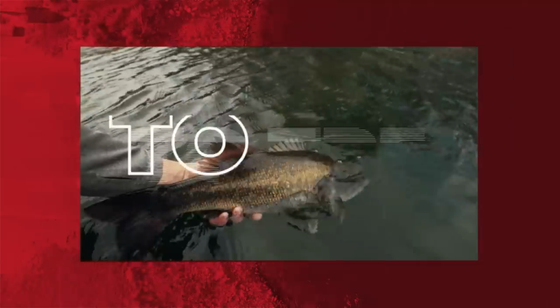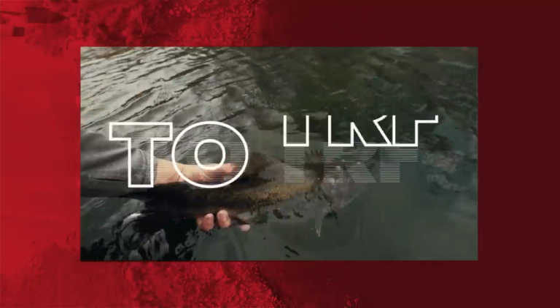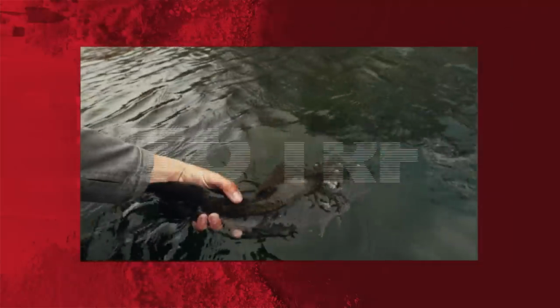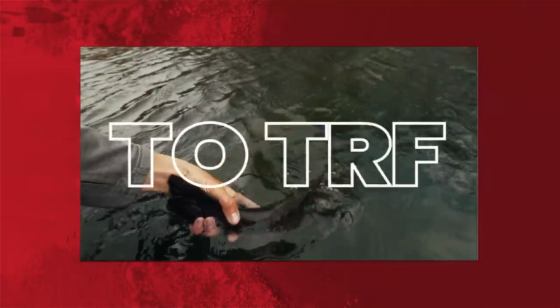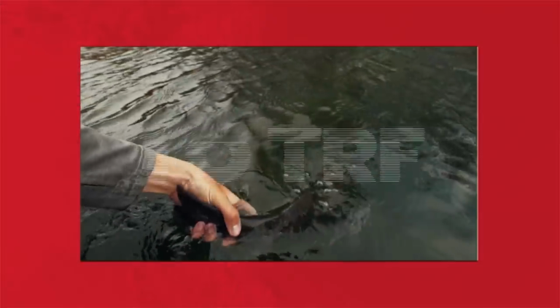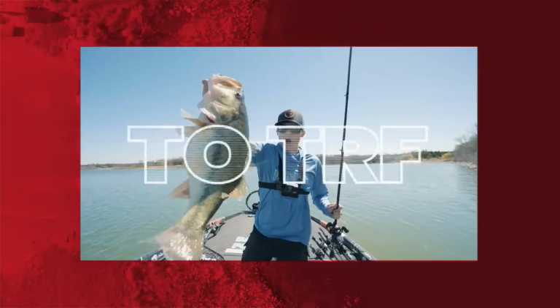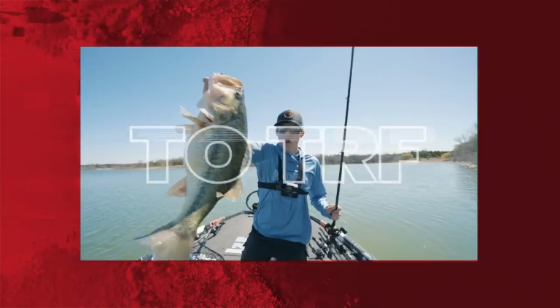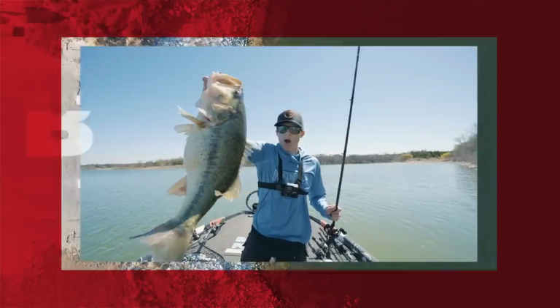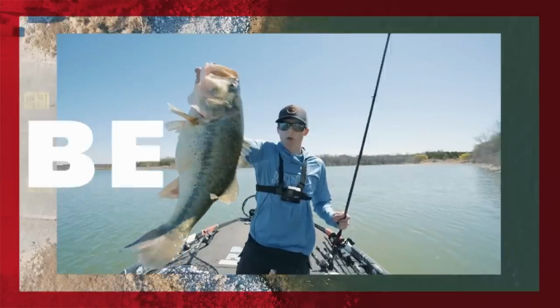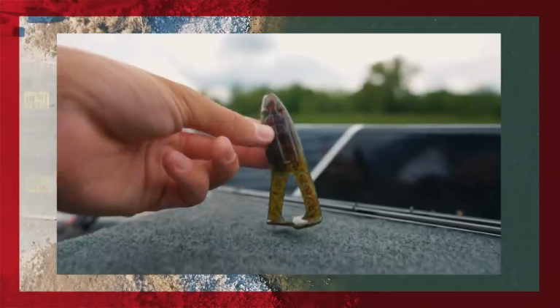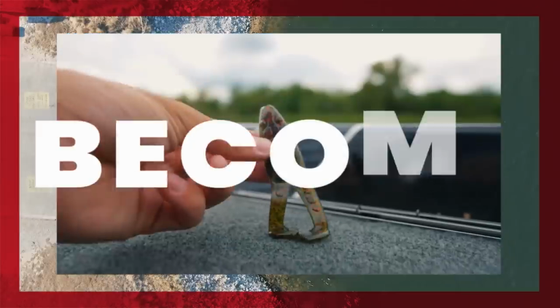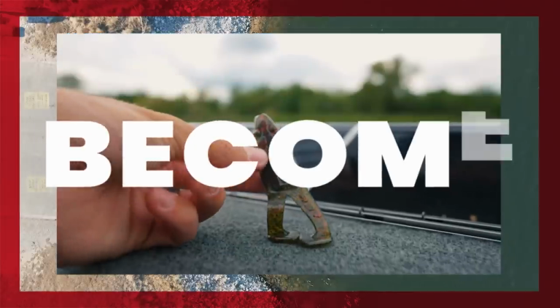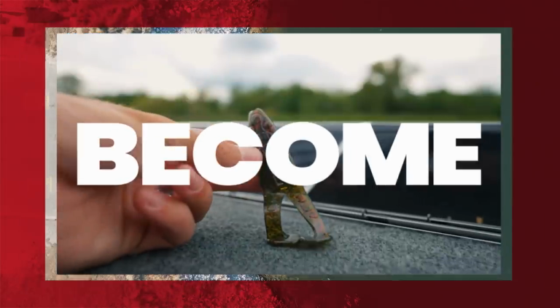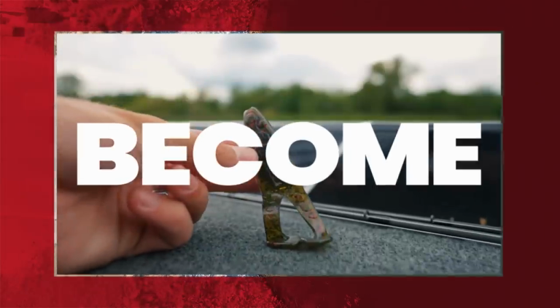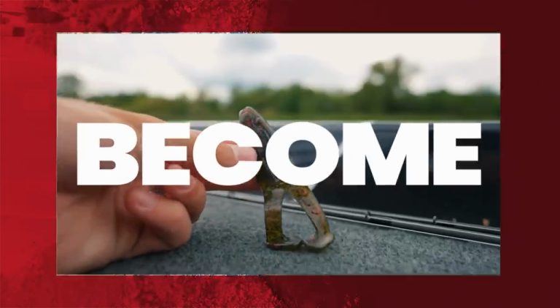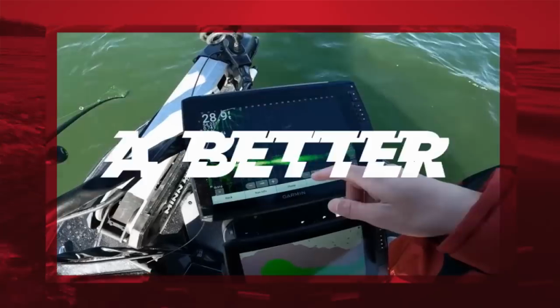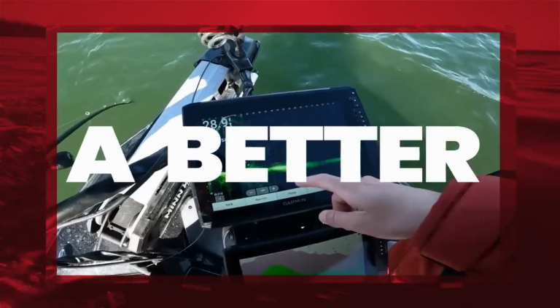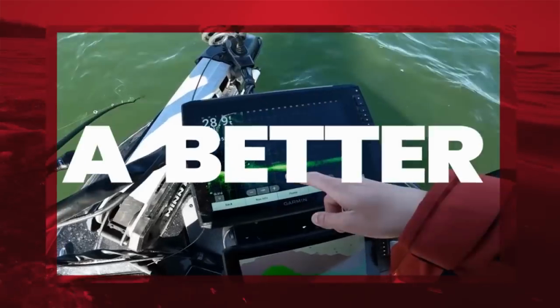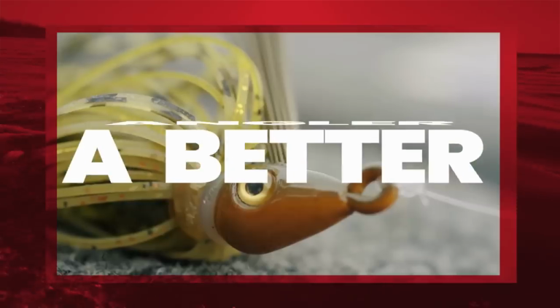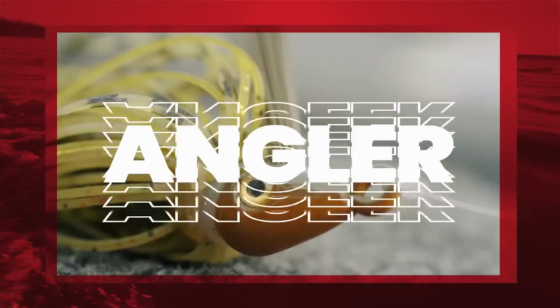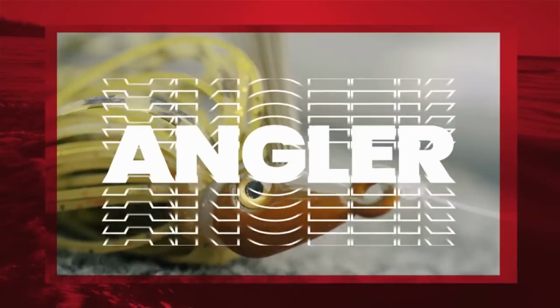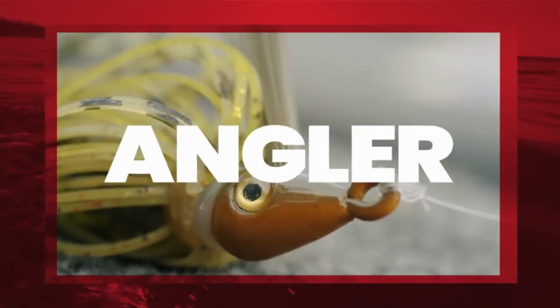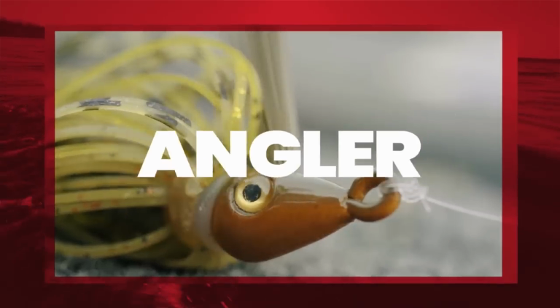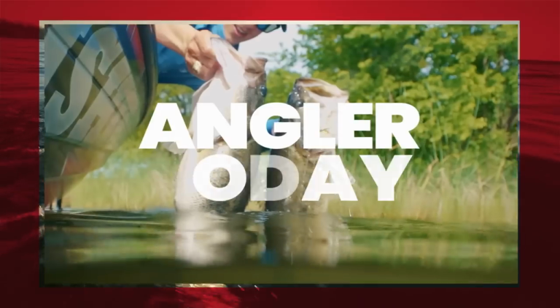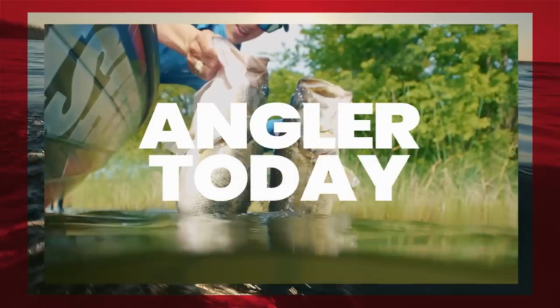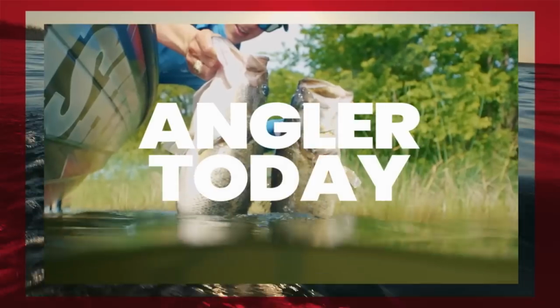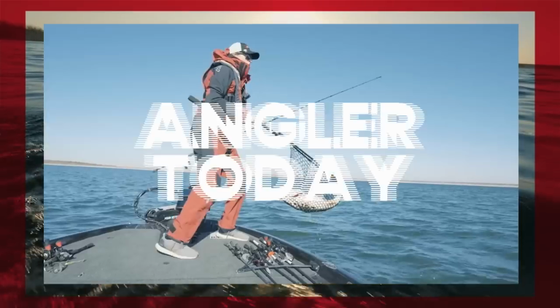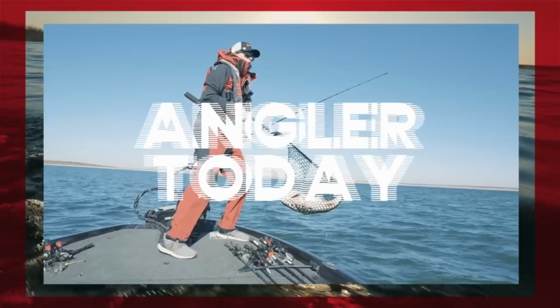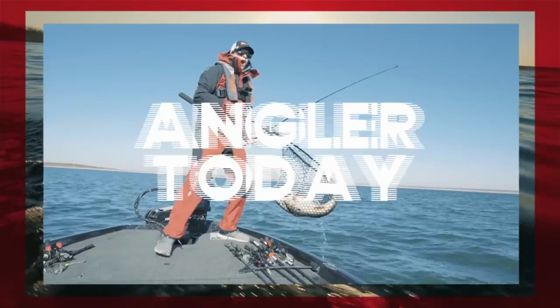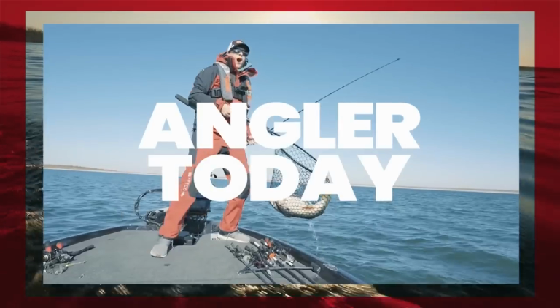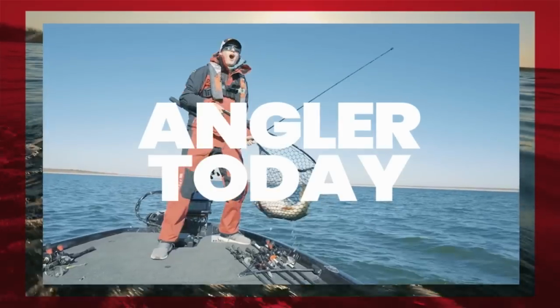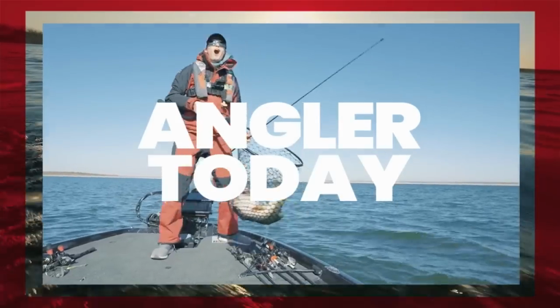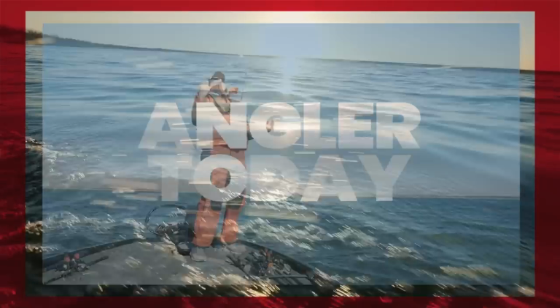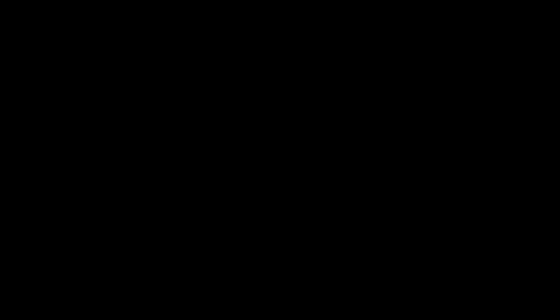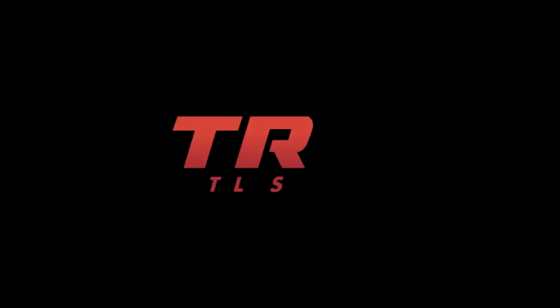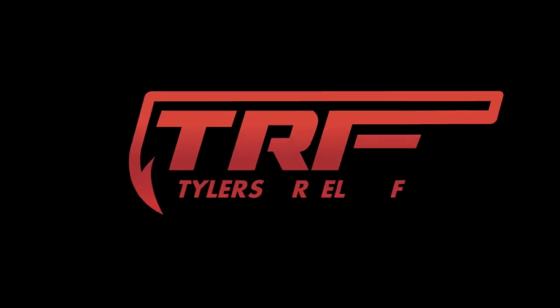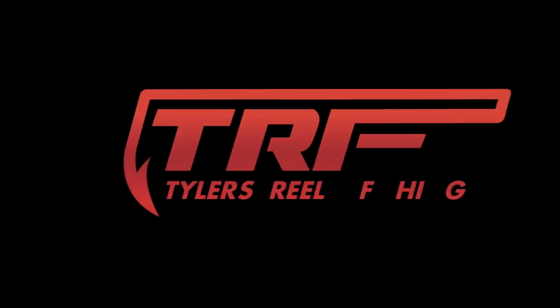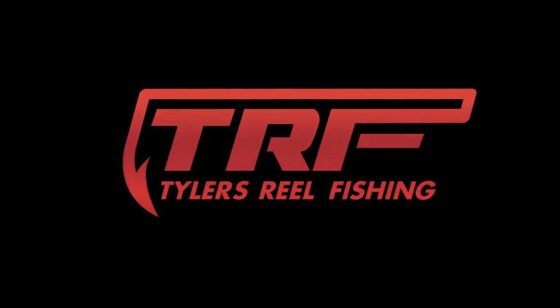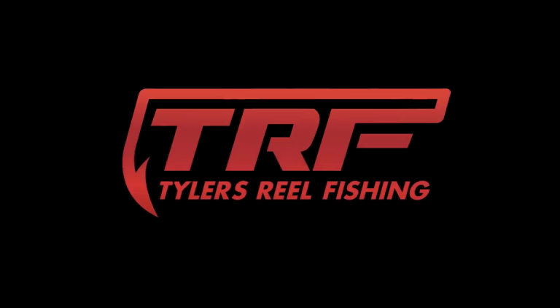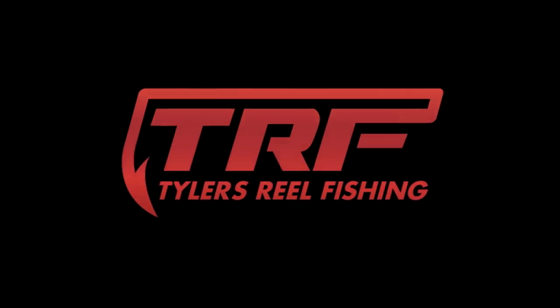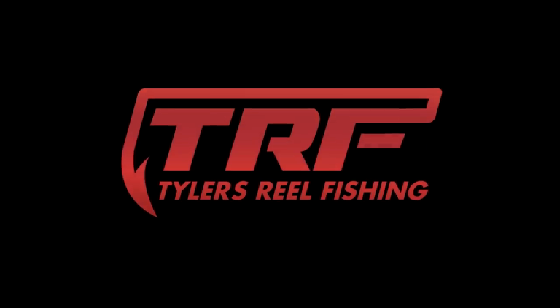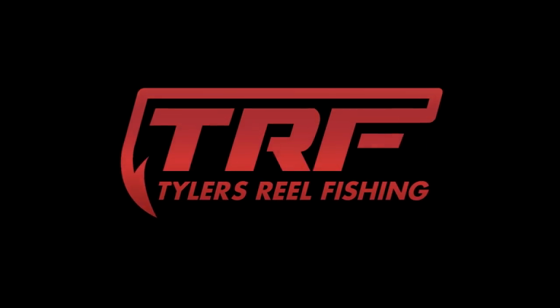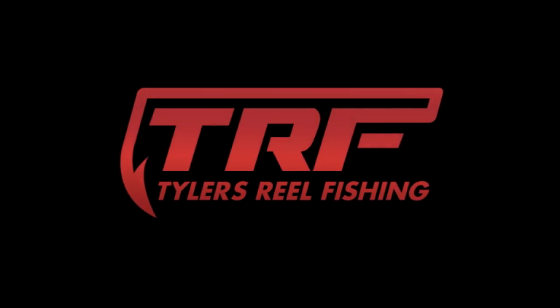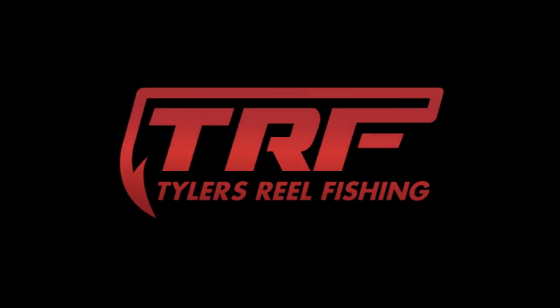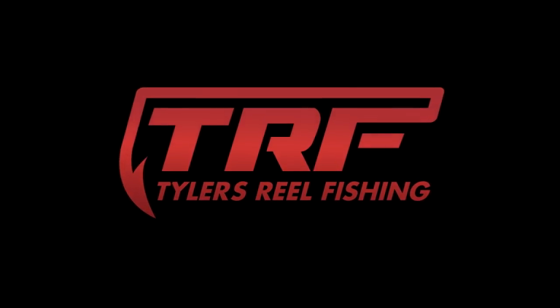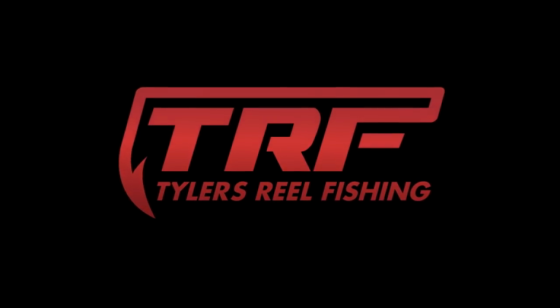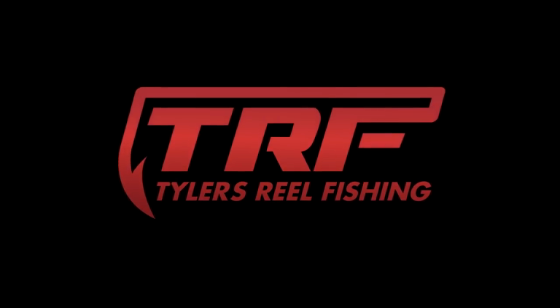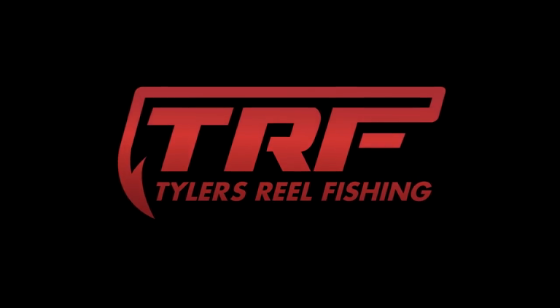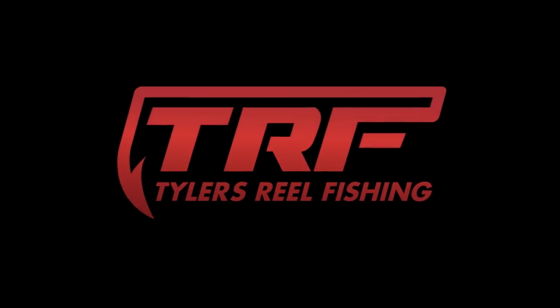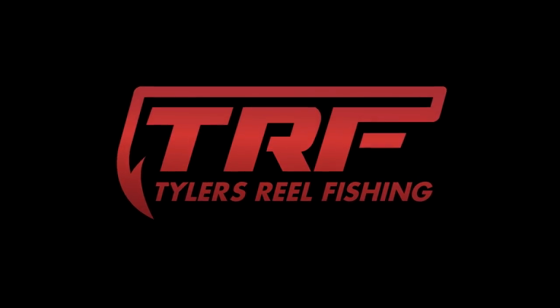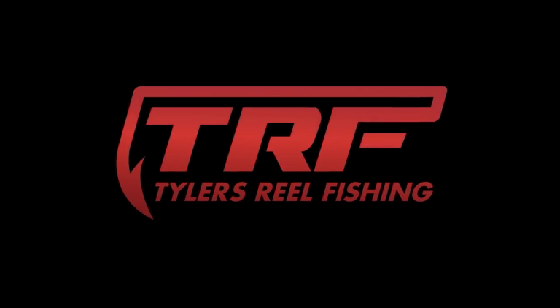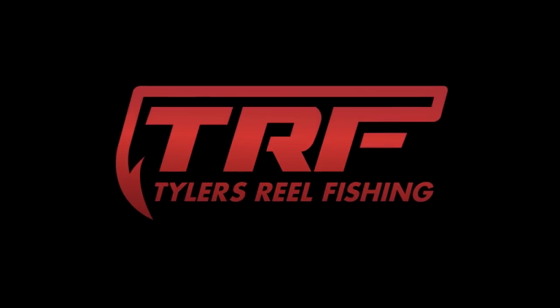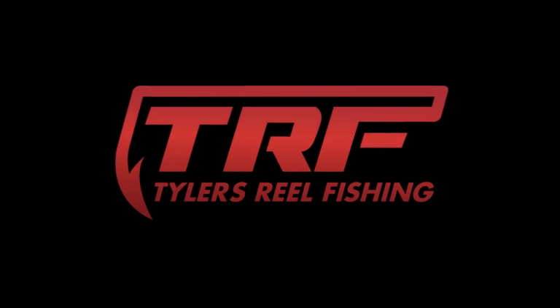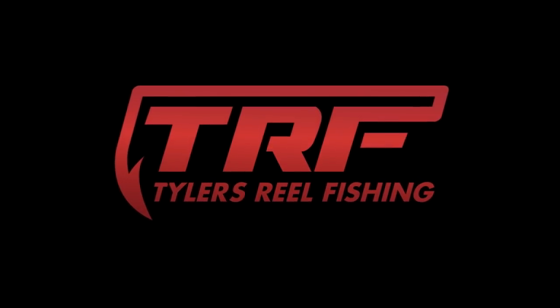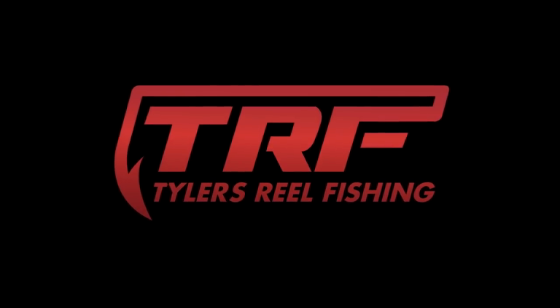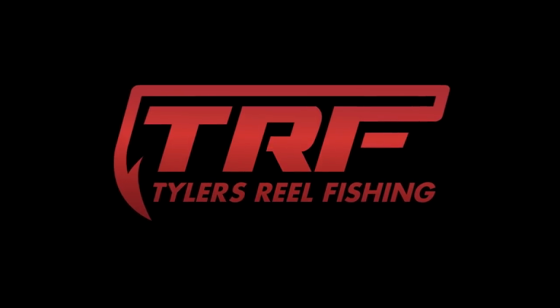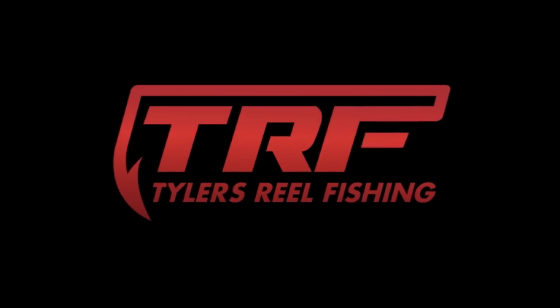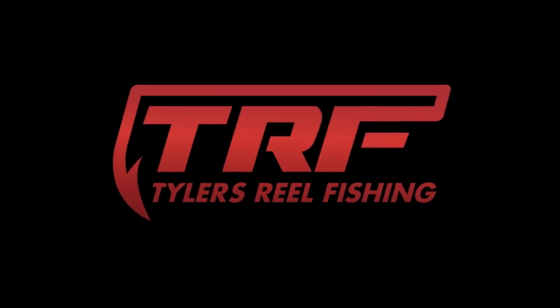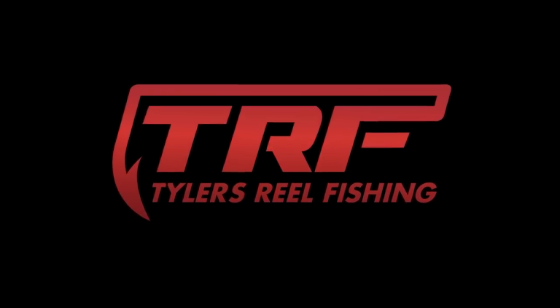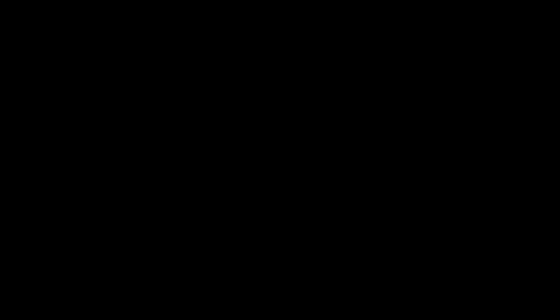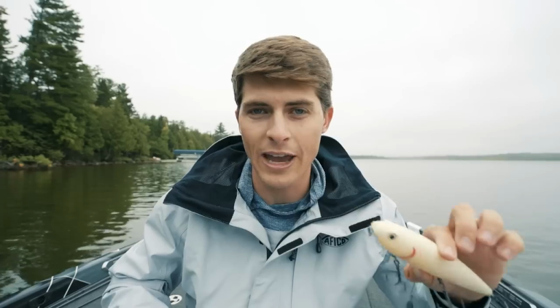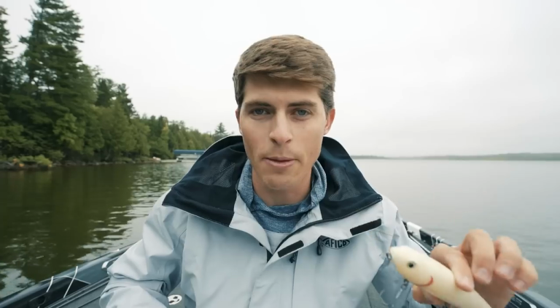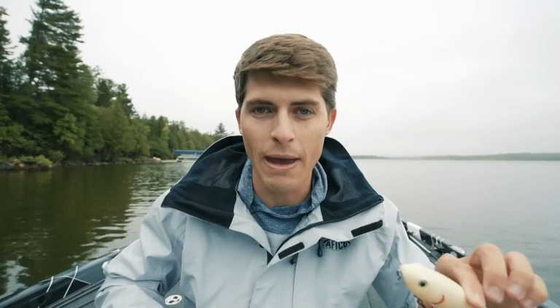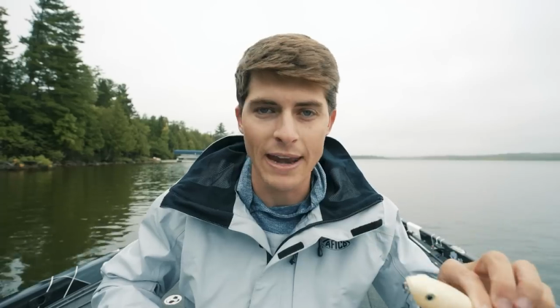Another giant, another giant. Look at that, y'all. I can't believe what I just caught. The giant topwater walking bait.